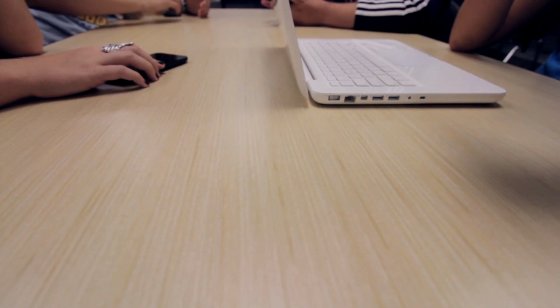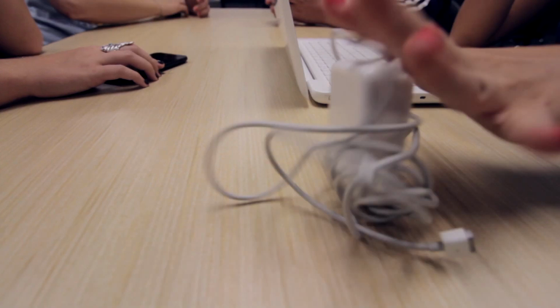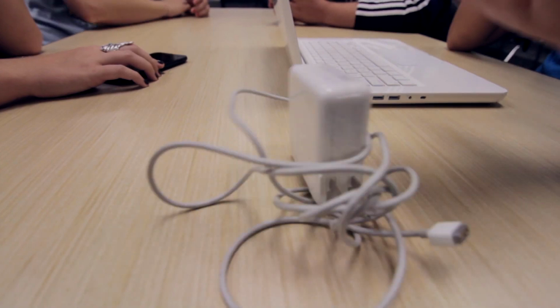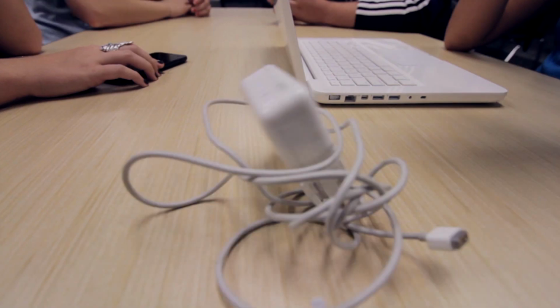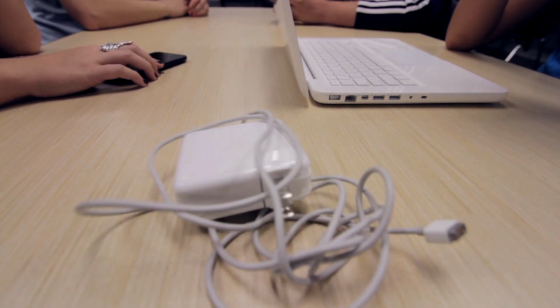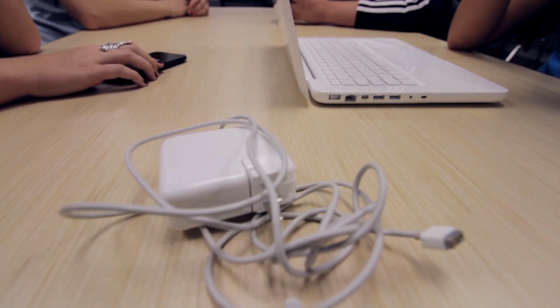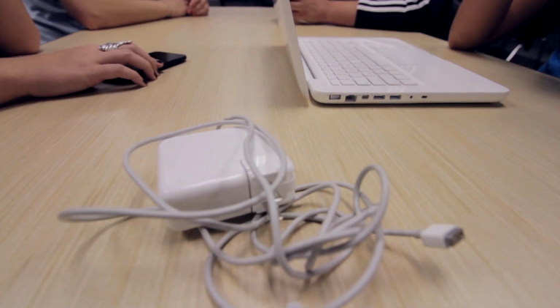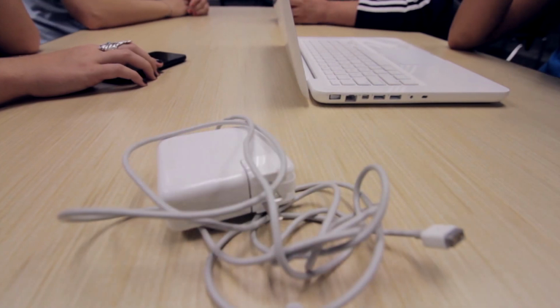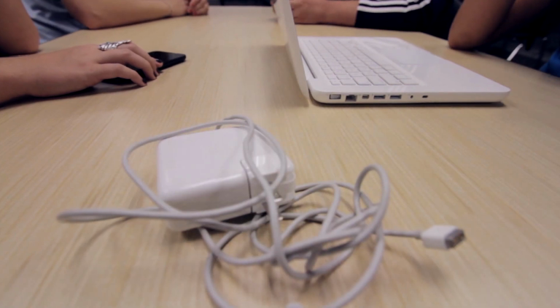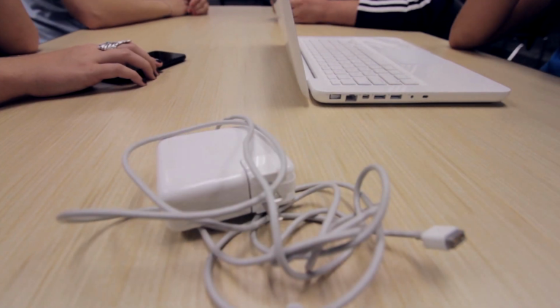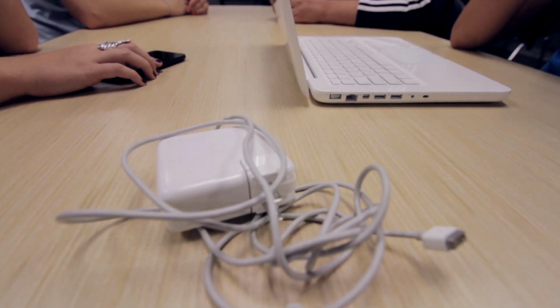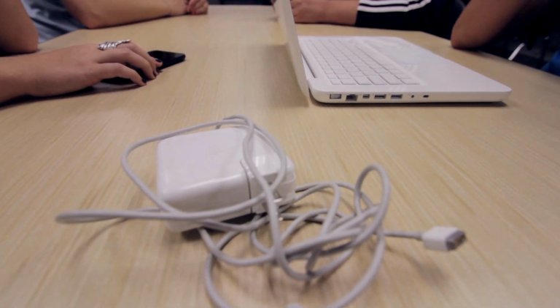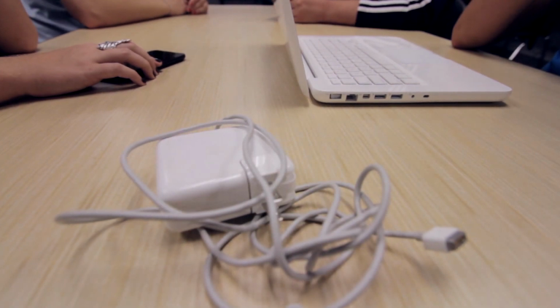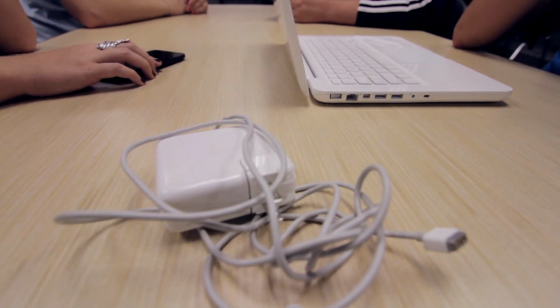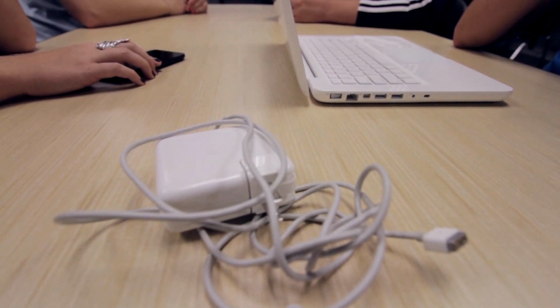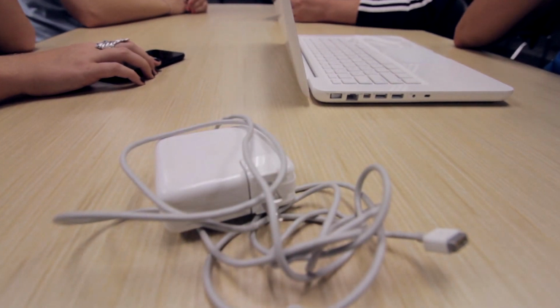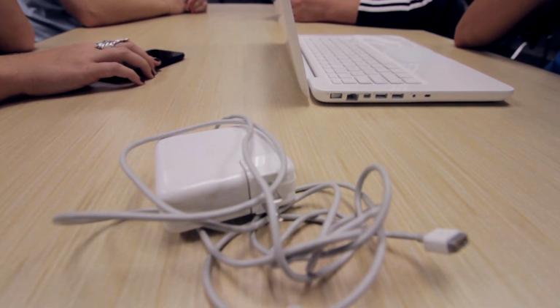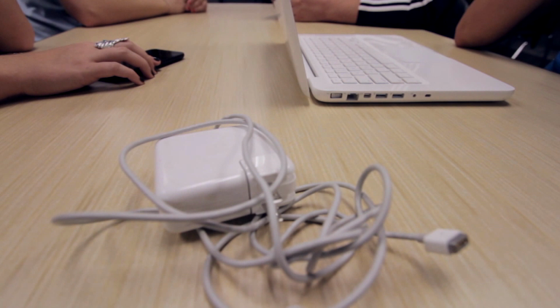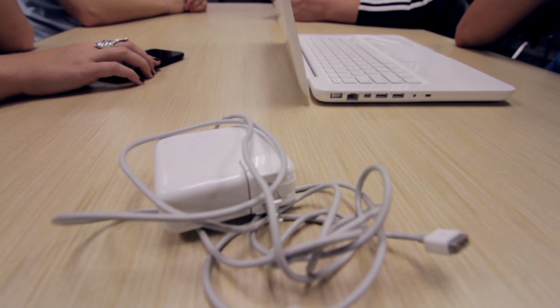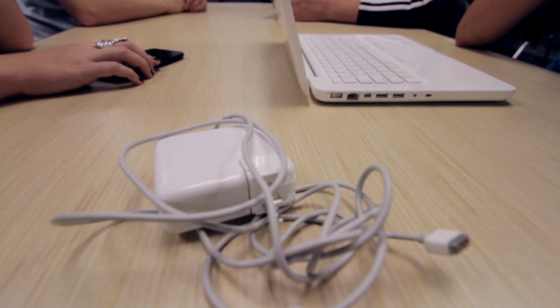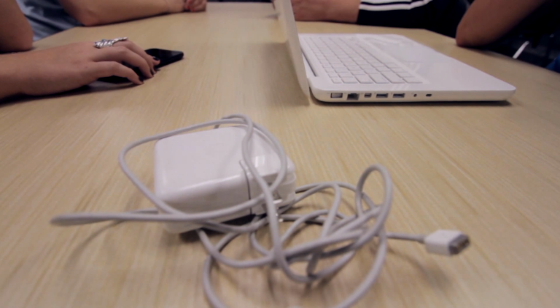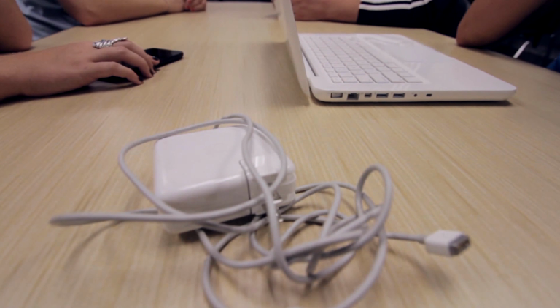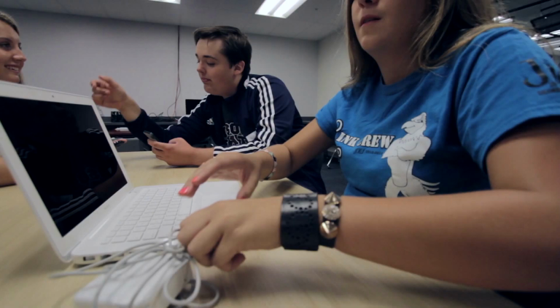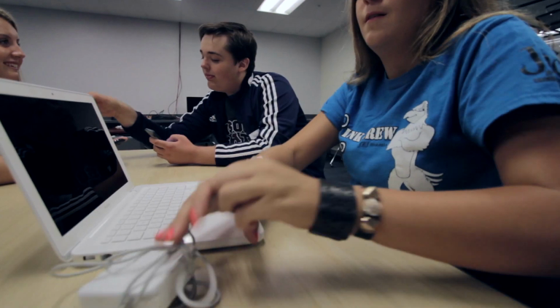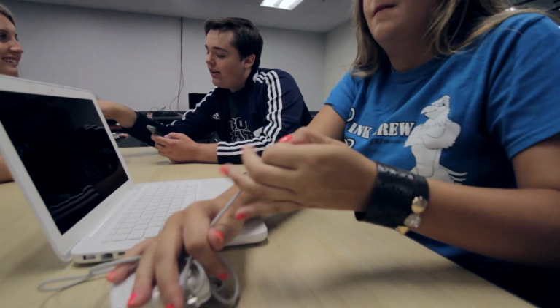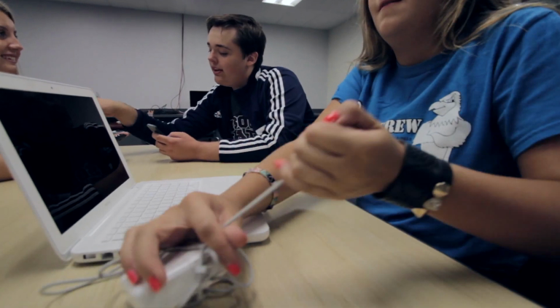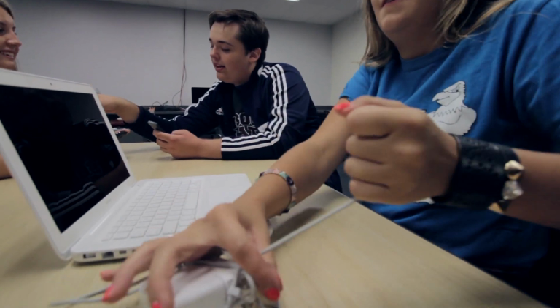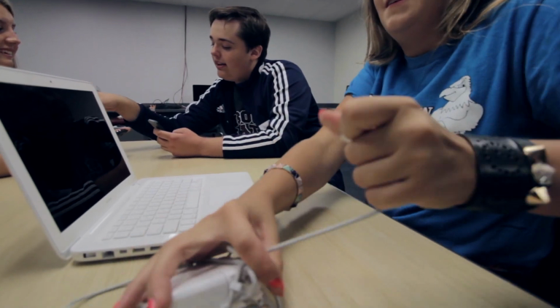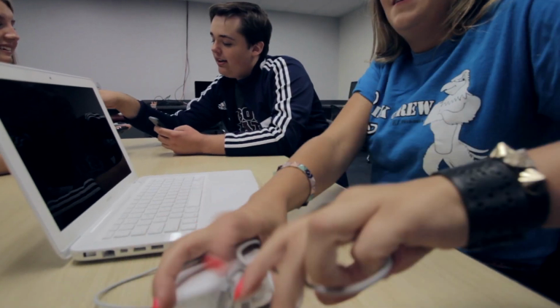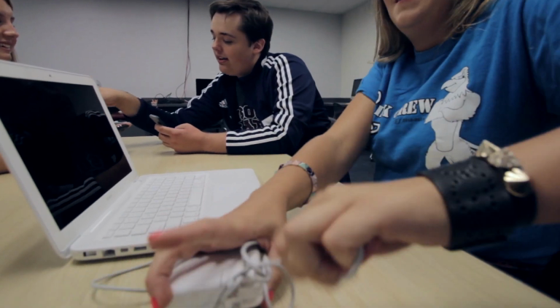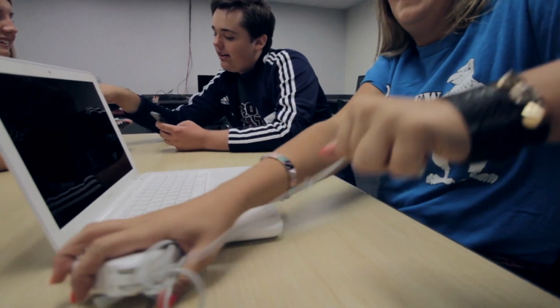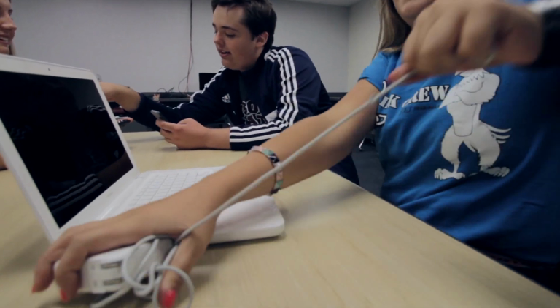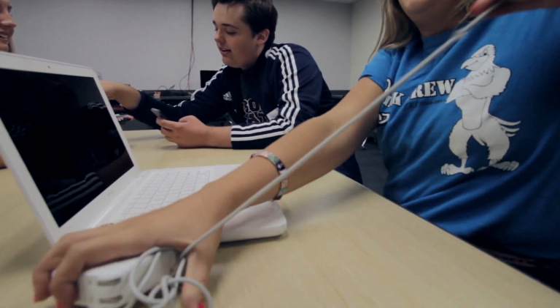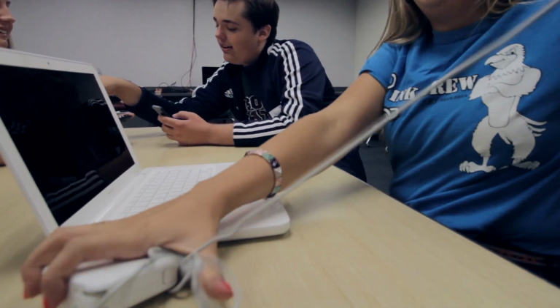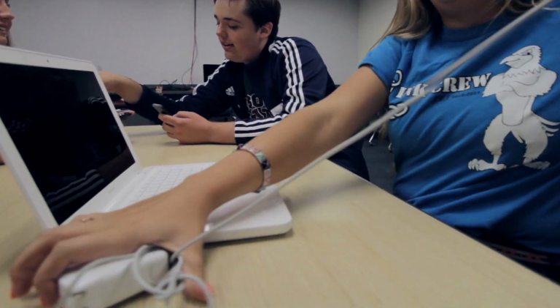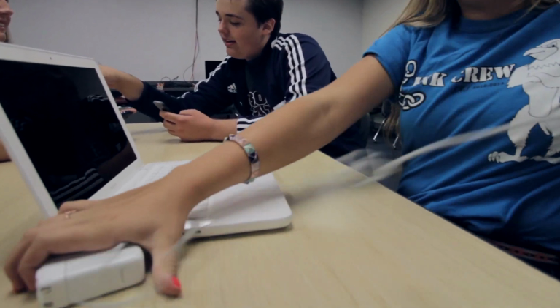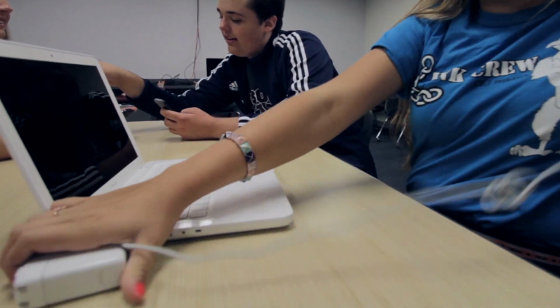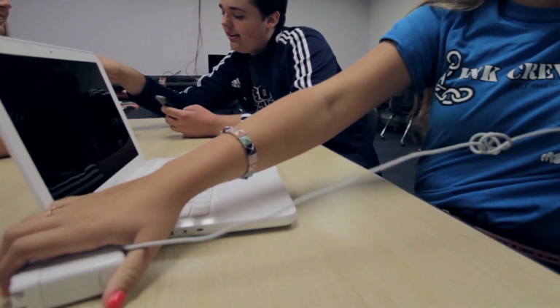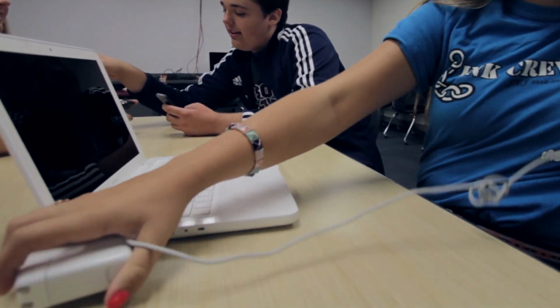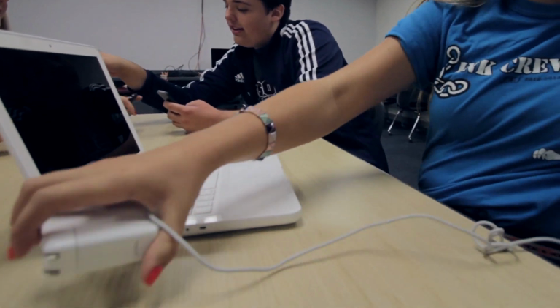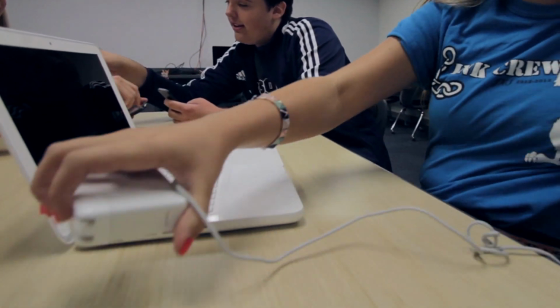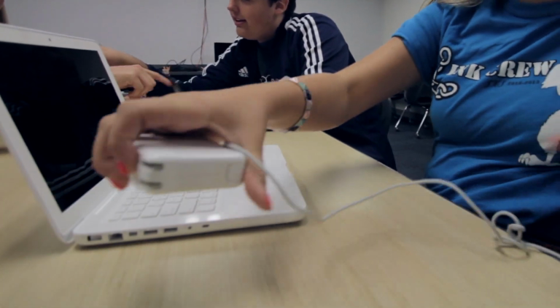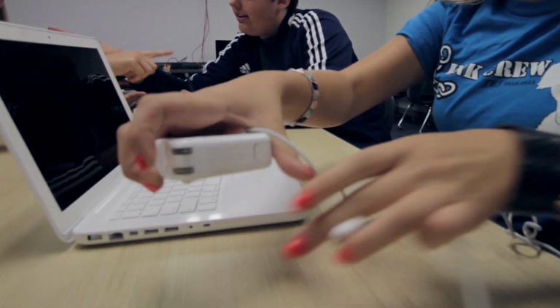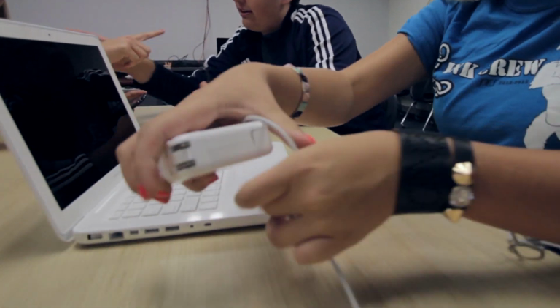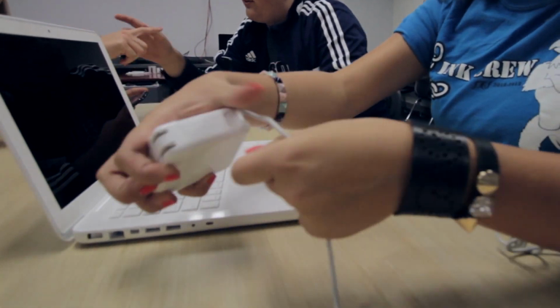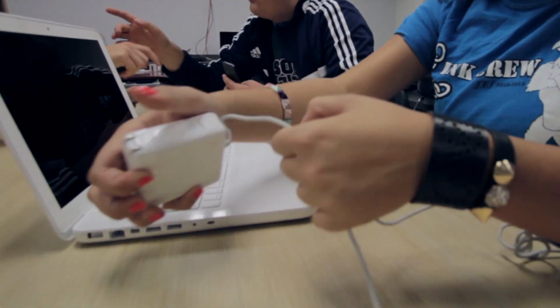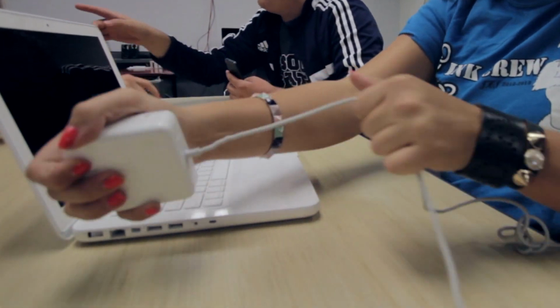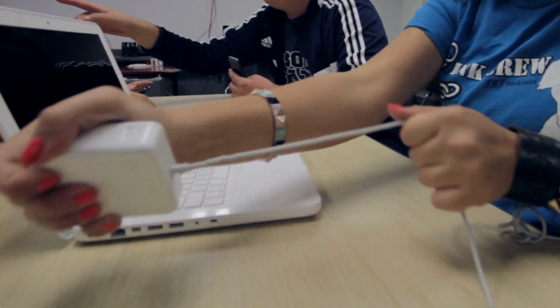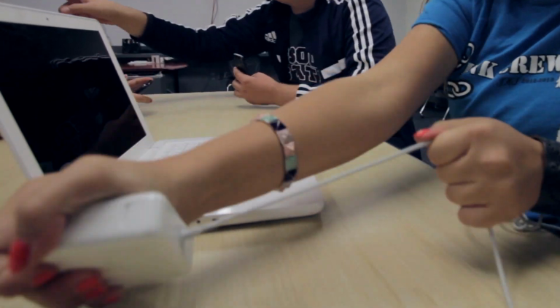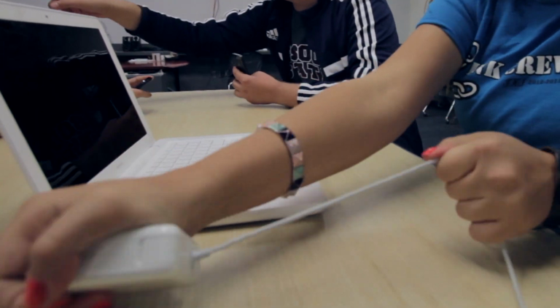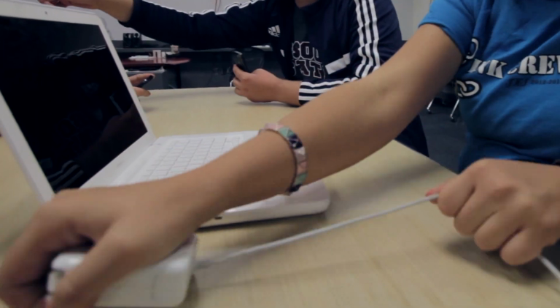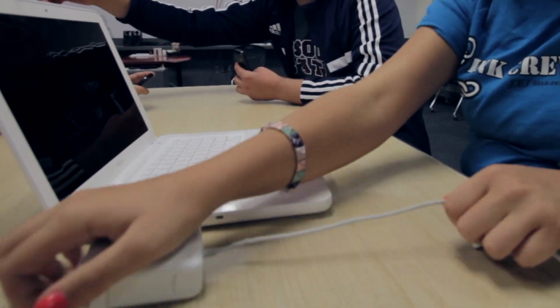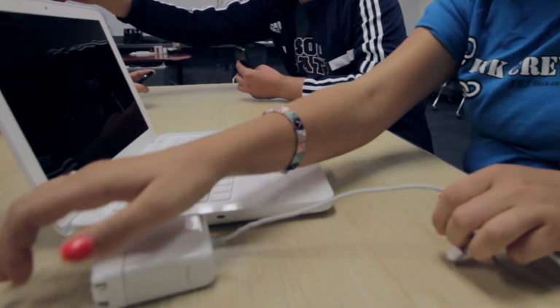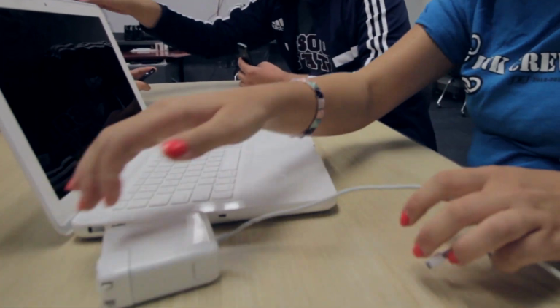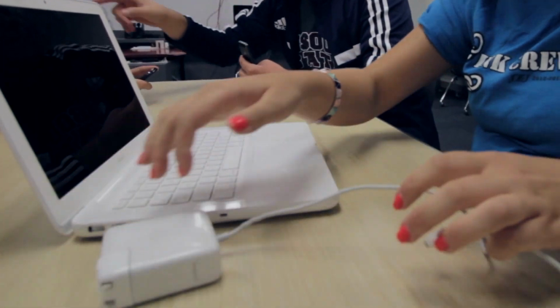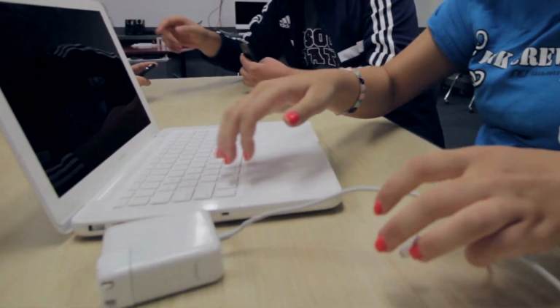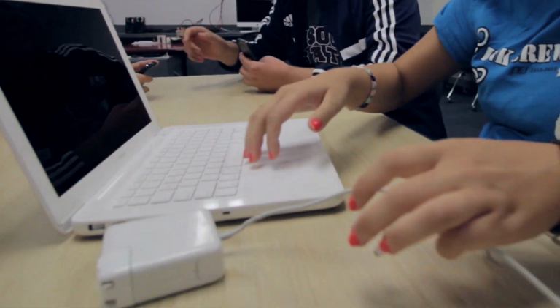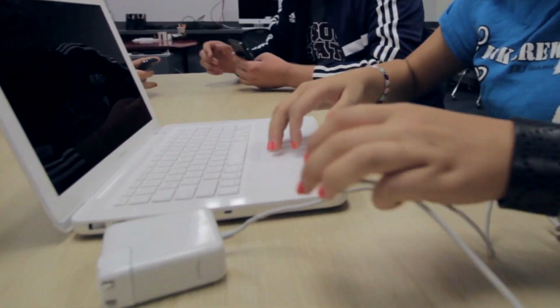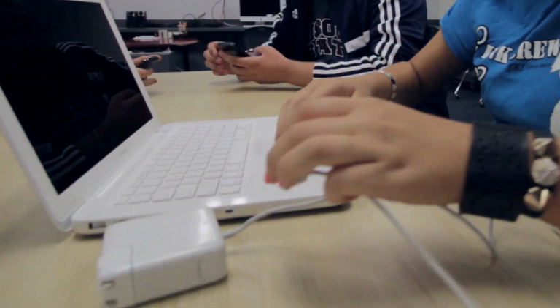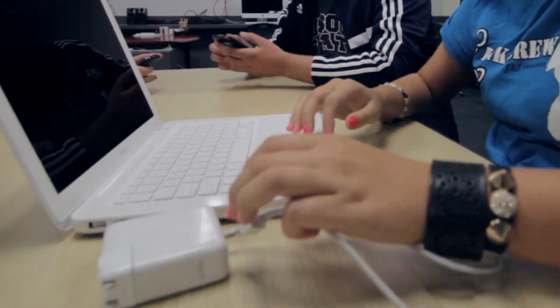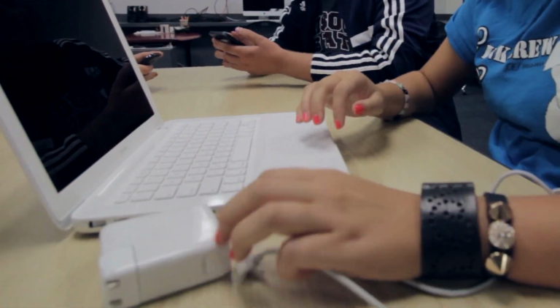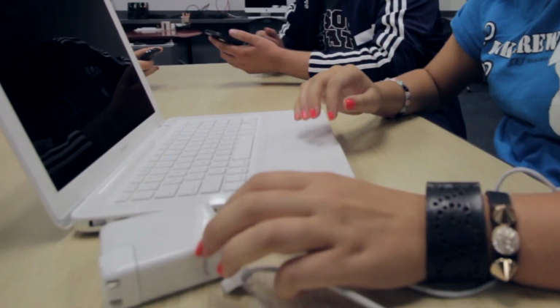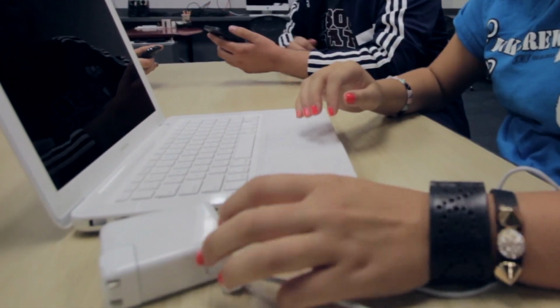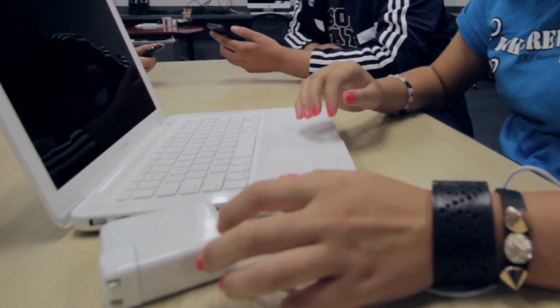Each laptop comes with a charger. Wadding it up and pulling on the cord incorrectly can cause it not to function or work properly.